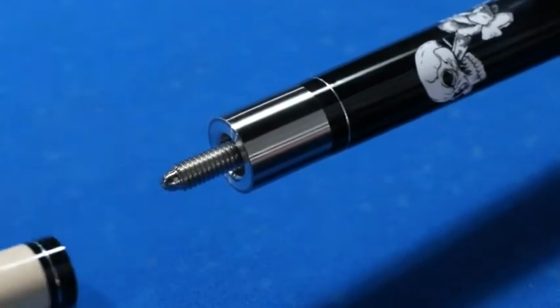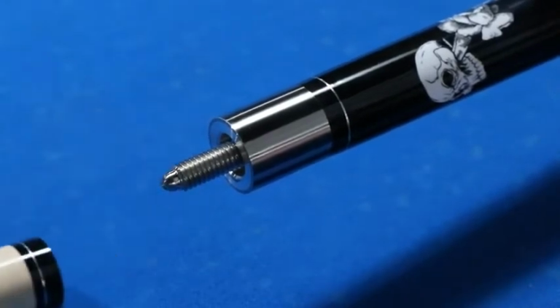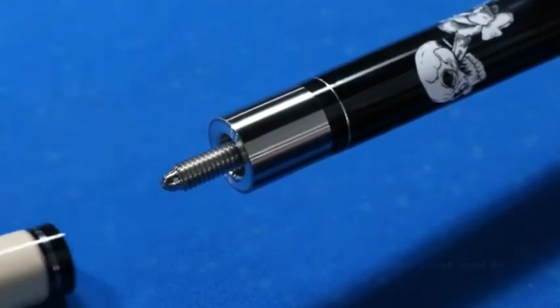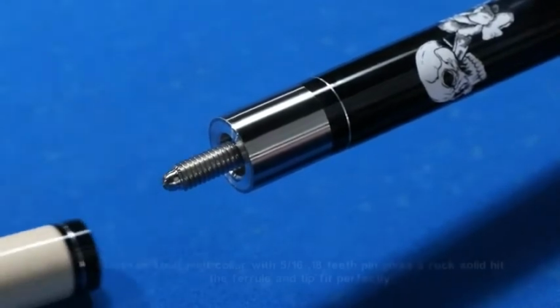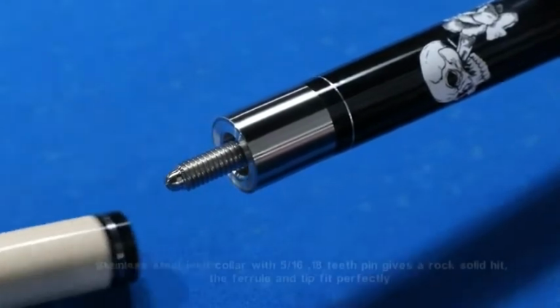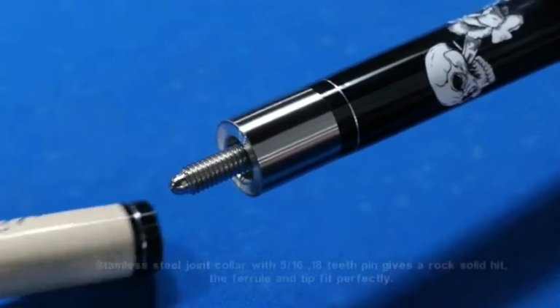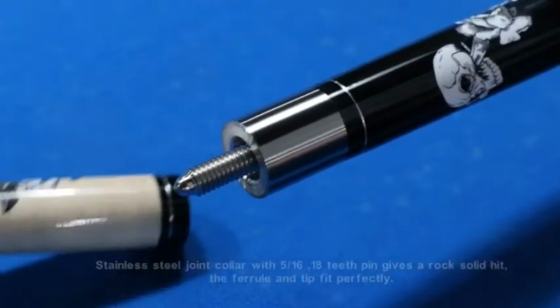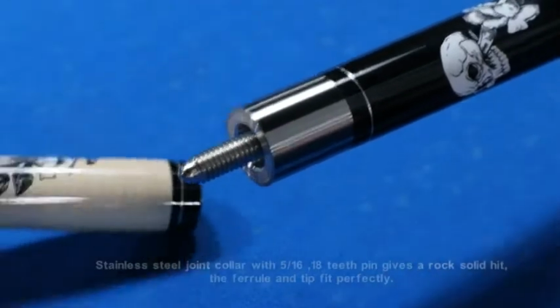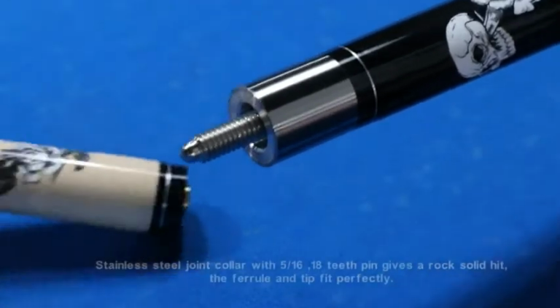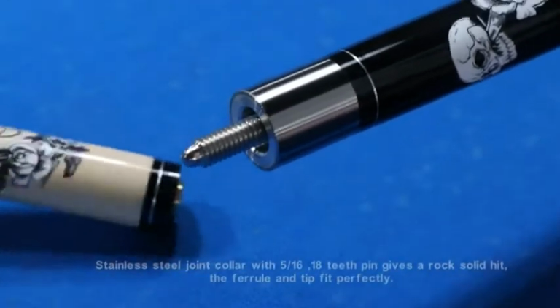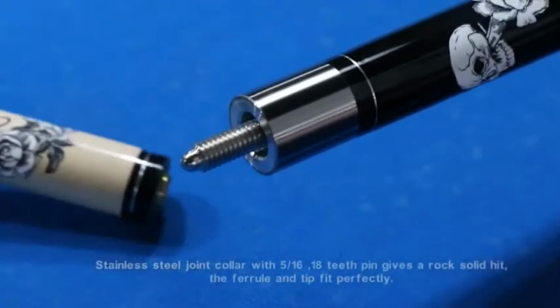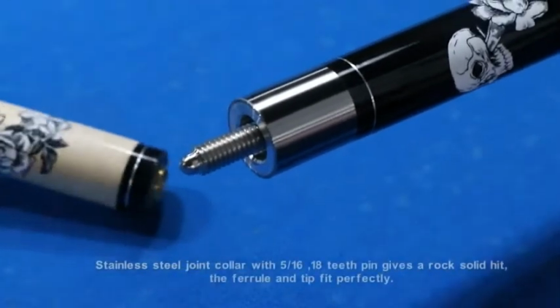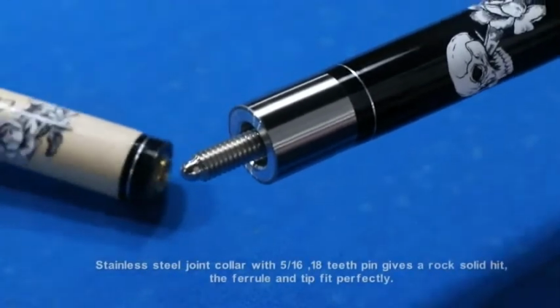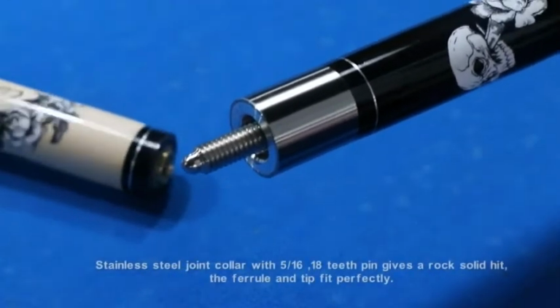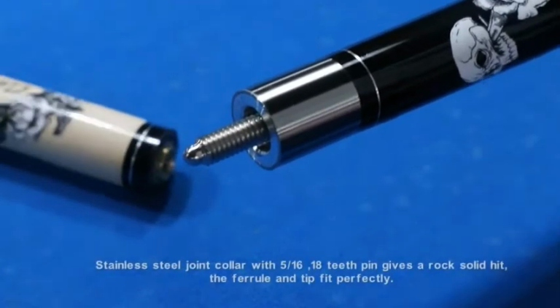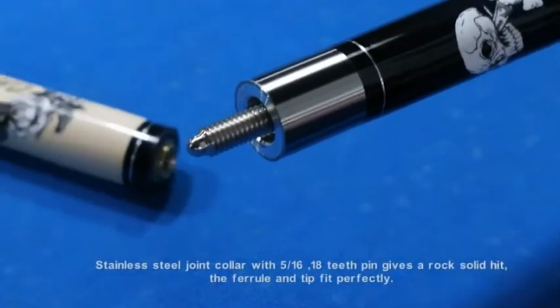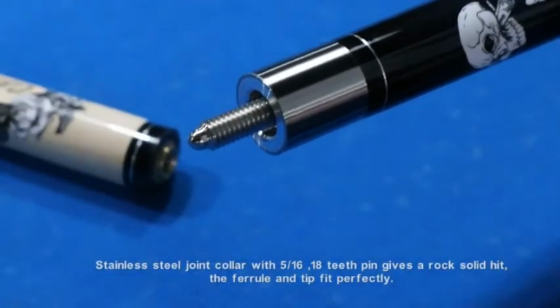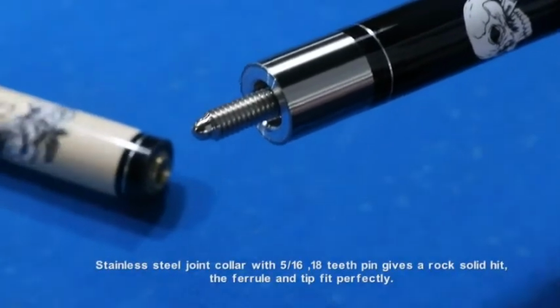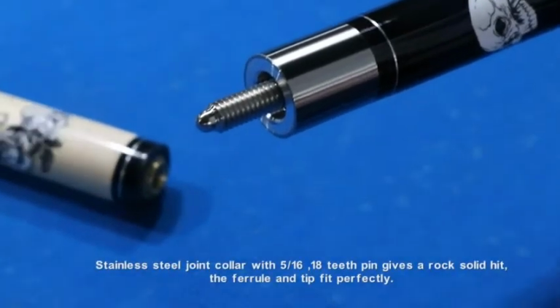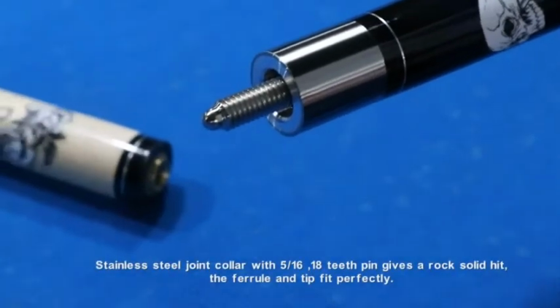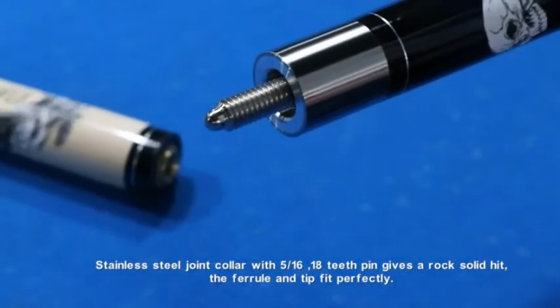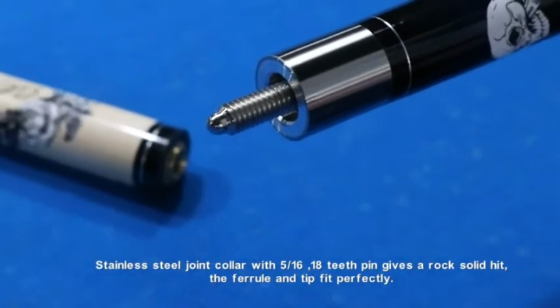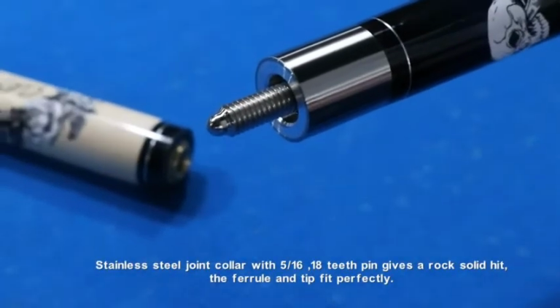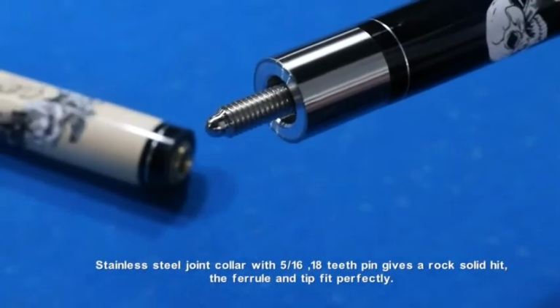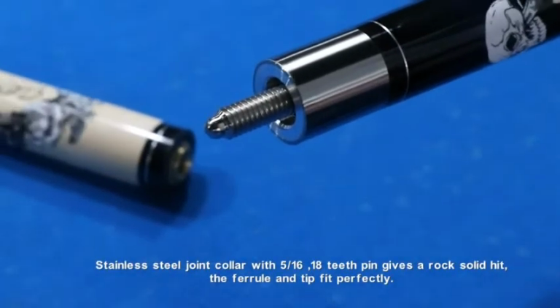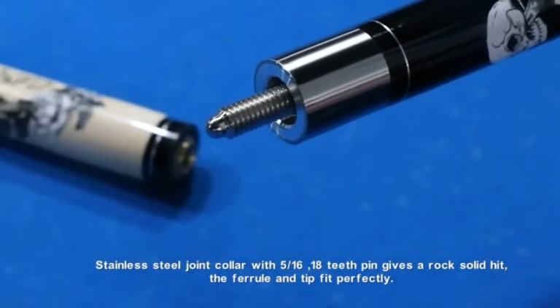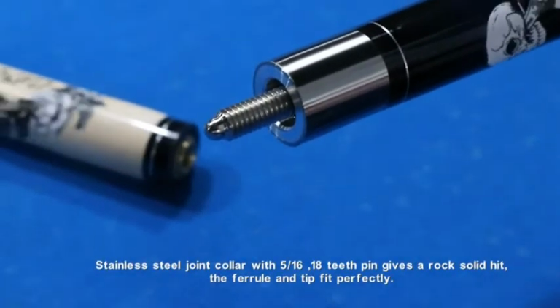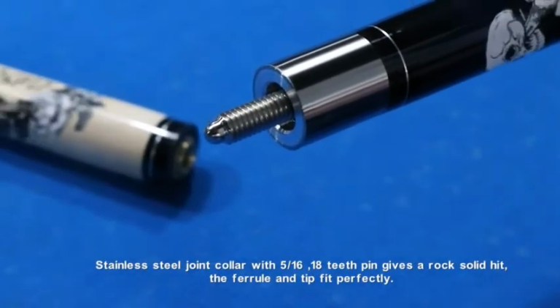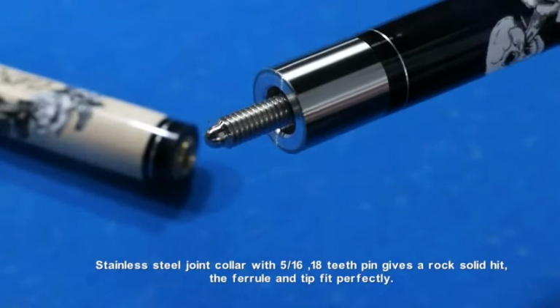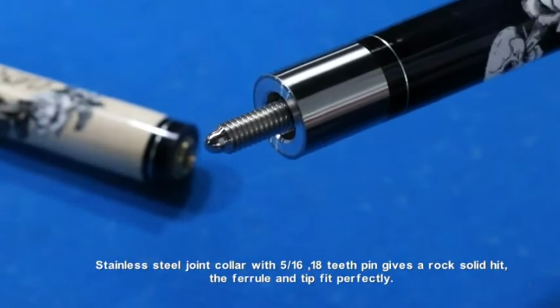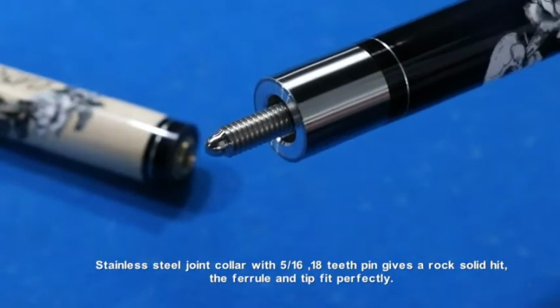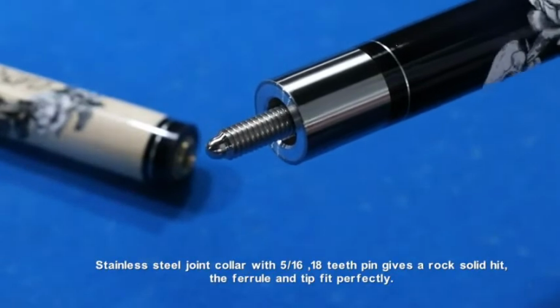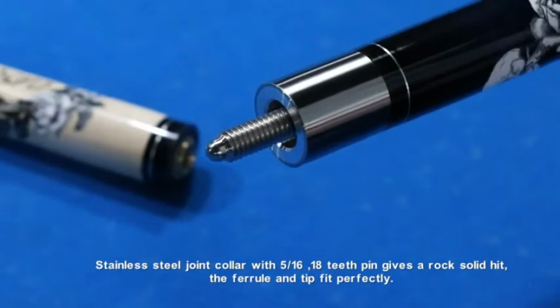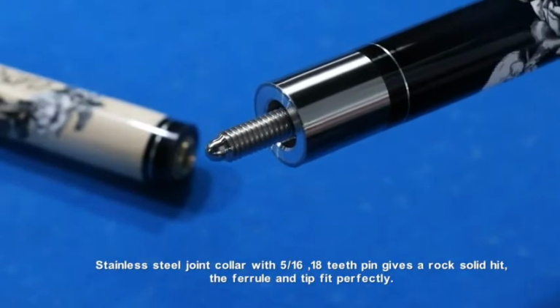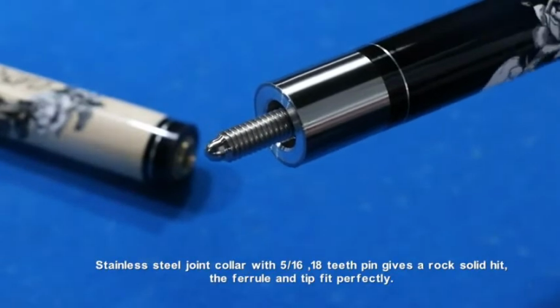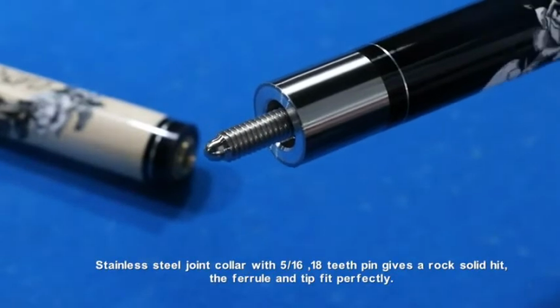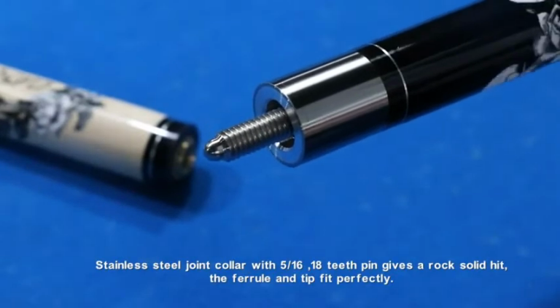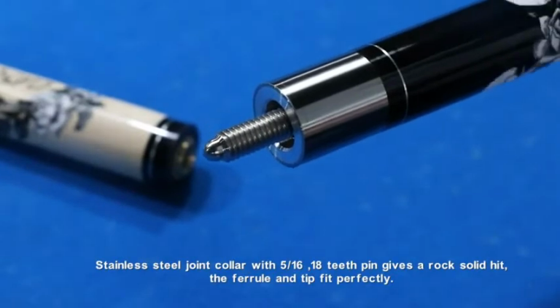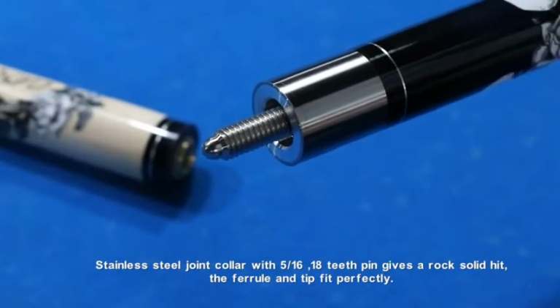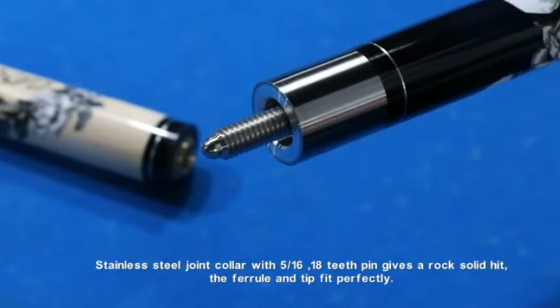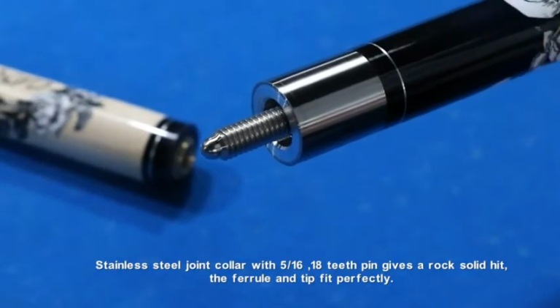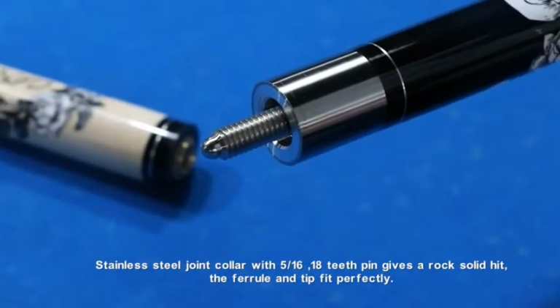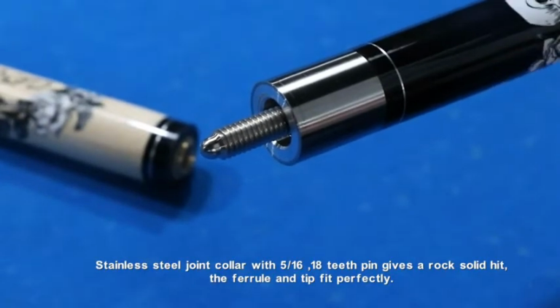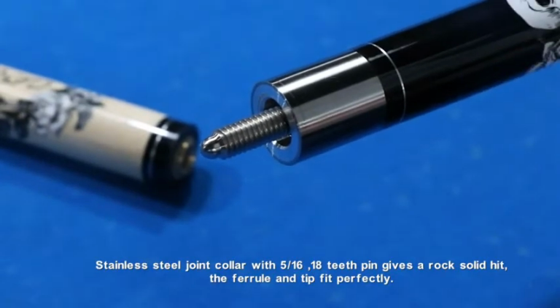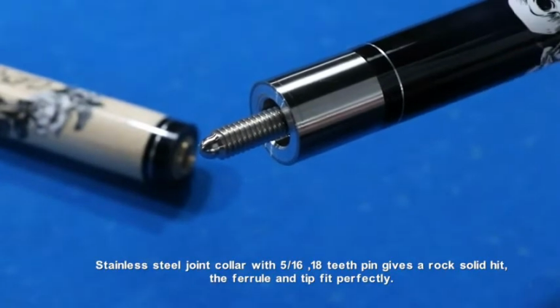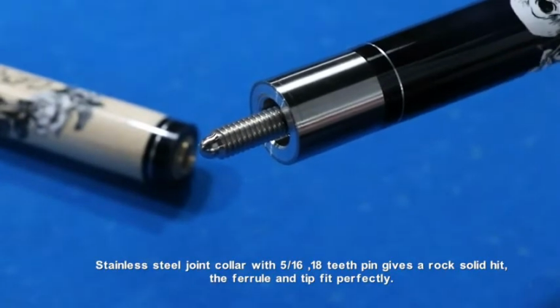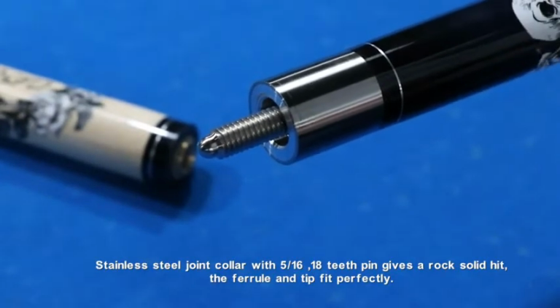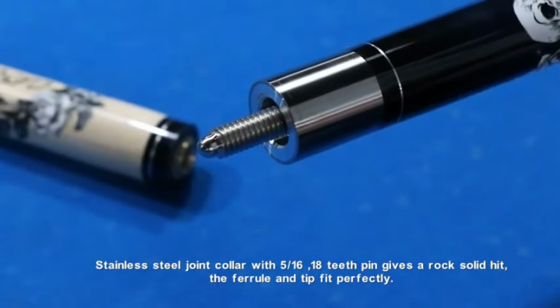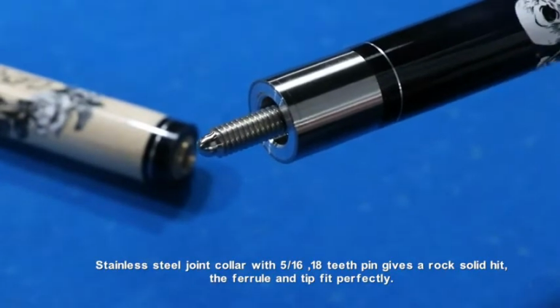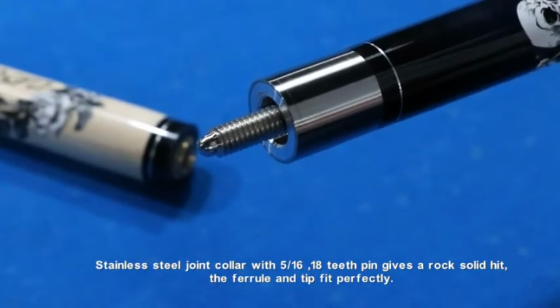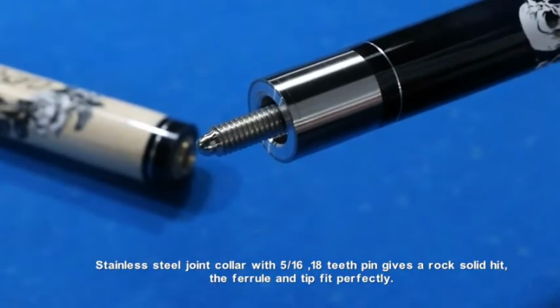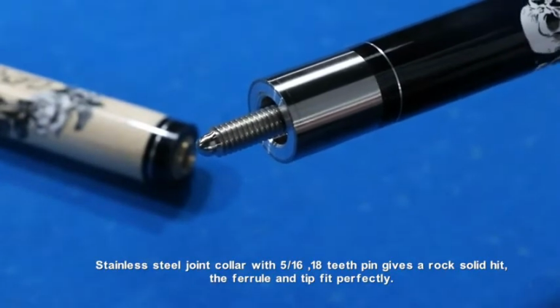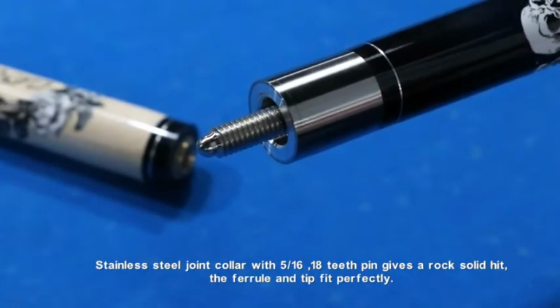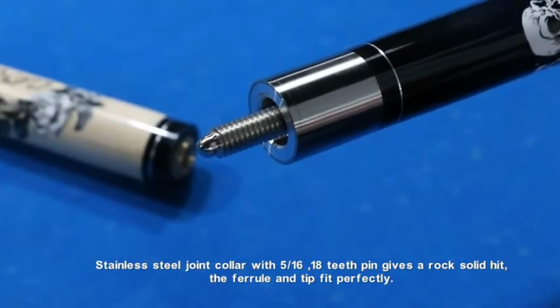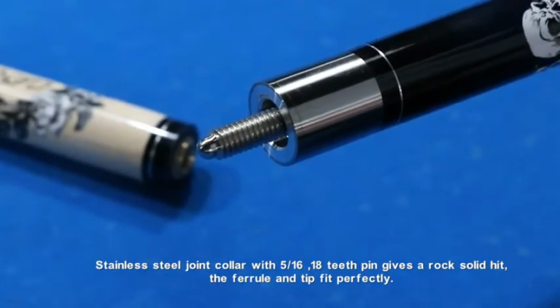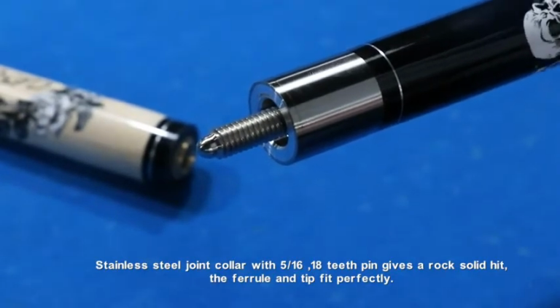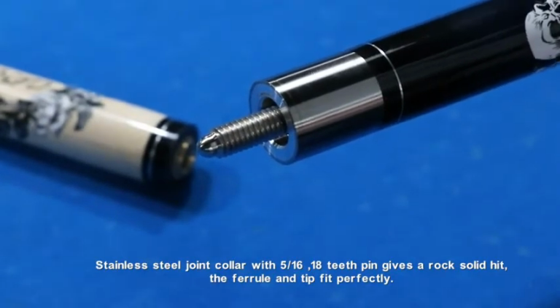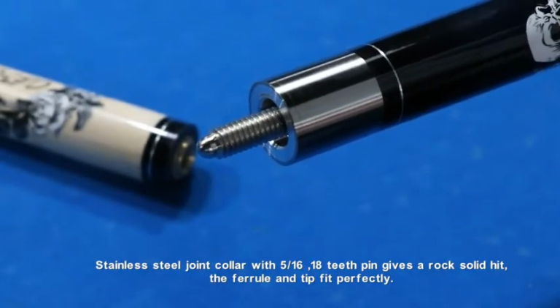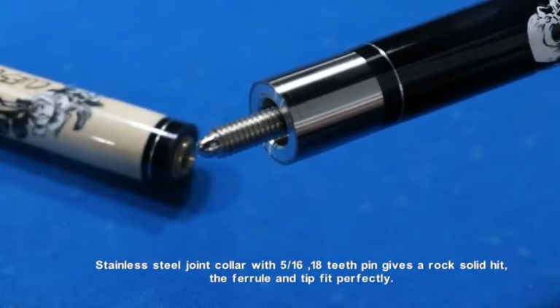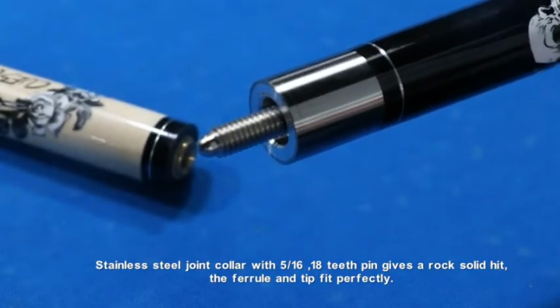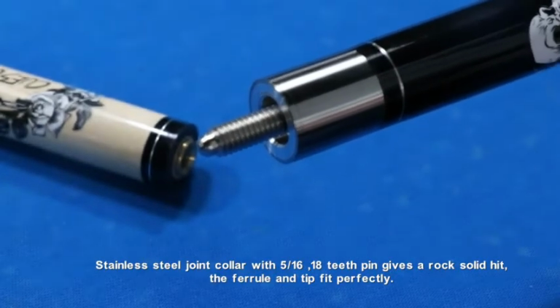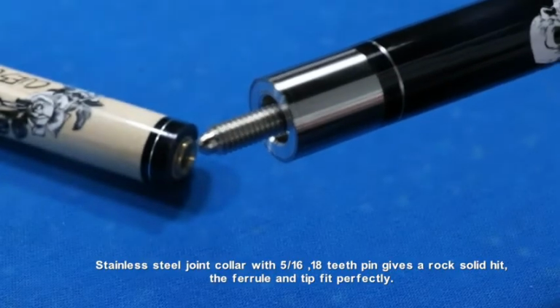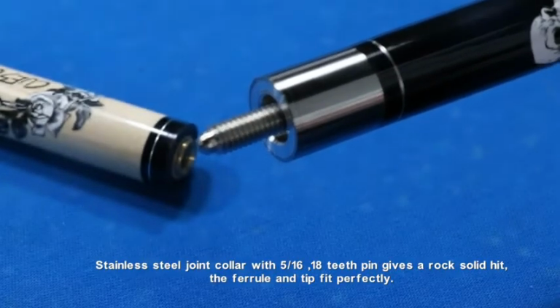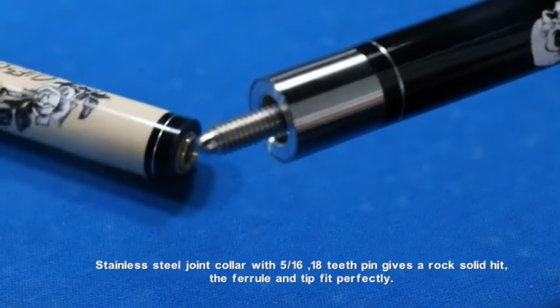Stainless steel joint collar with 5/16-18 teeth pin gives a rock solid hit. The ferrule and tip fit perfectly.